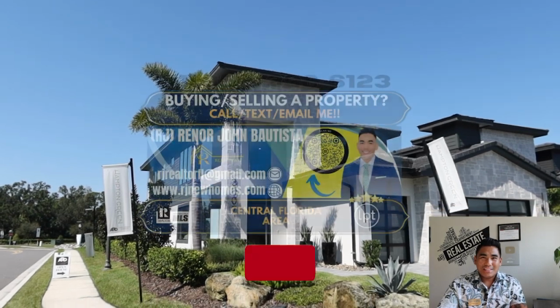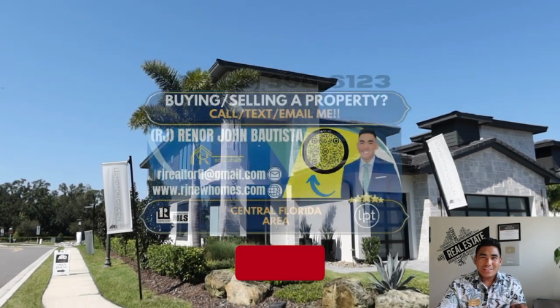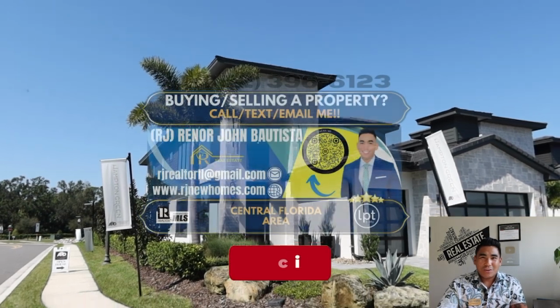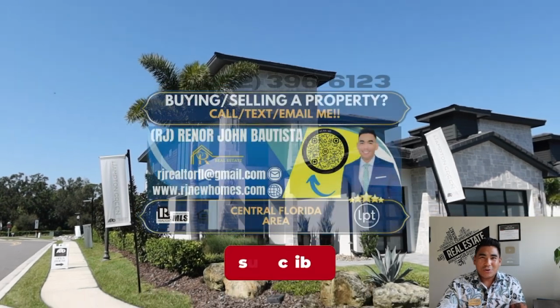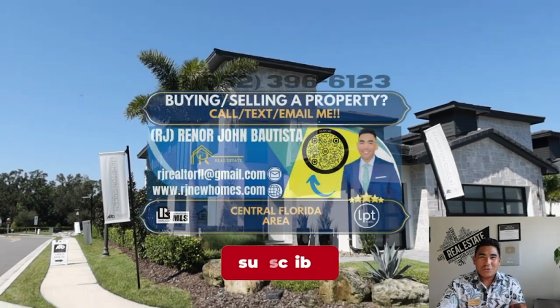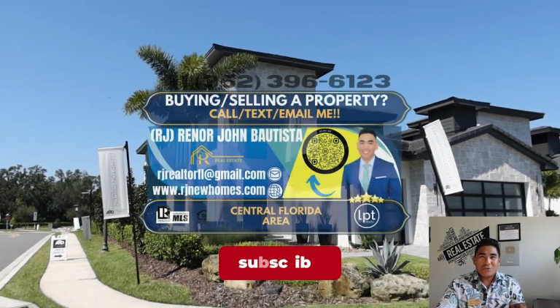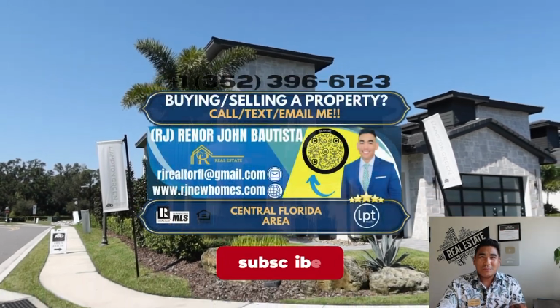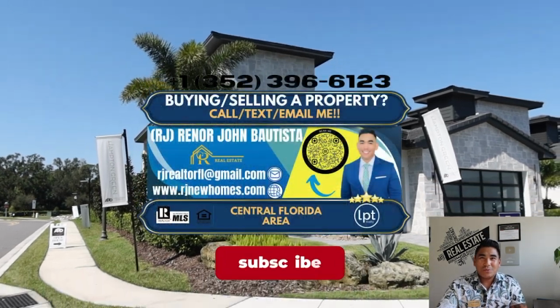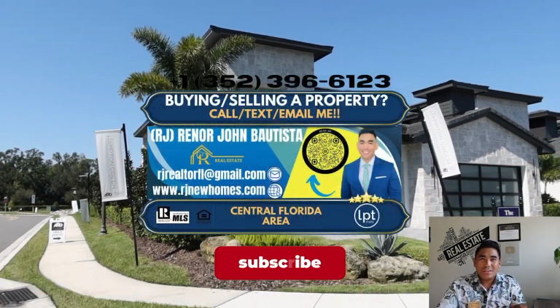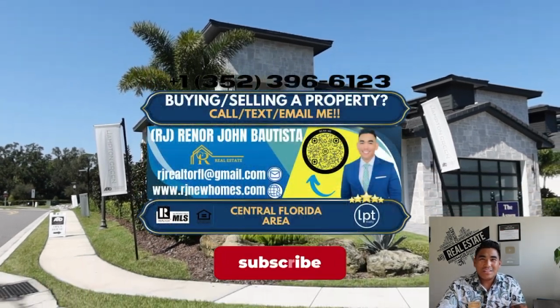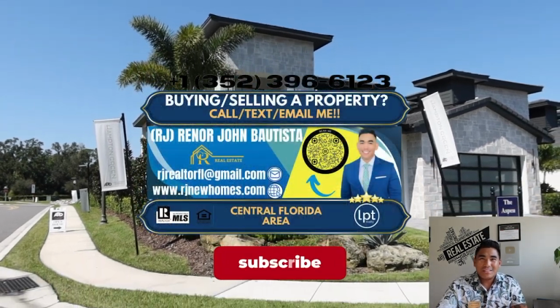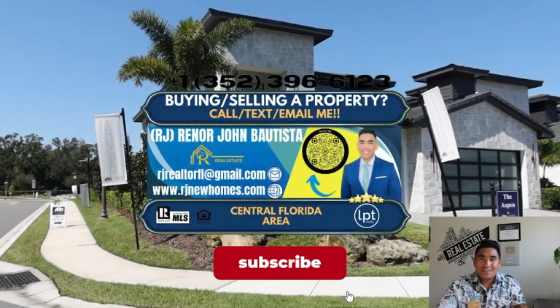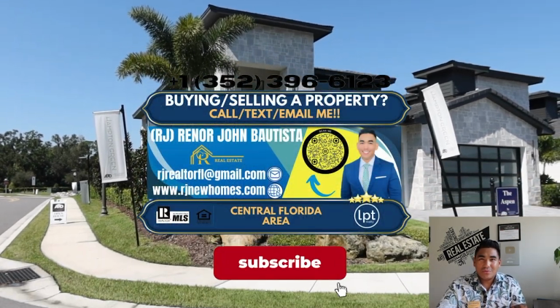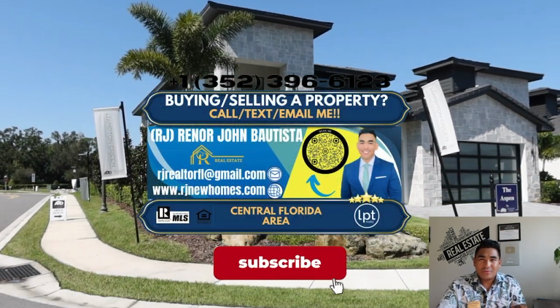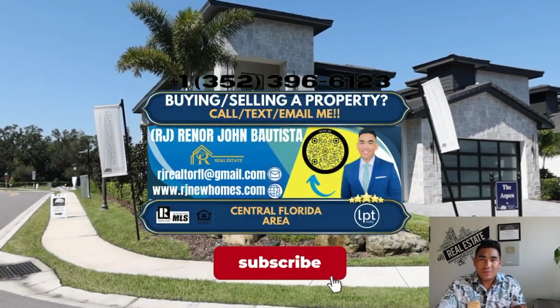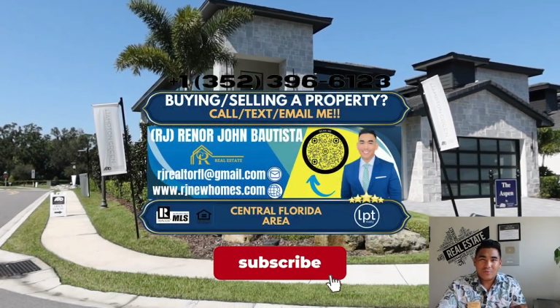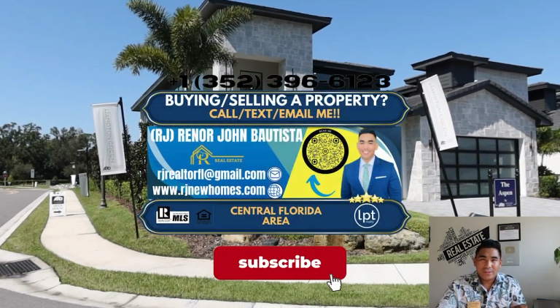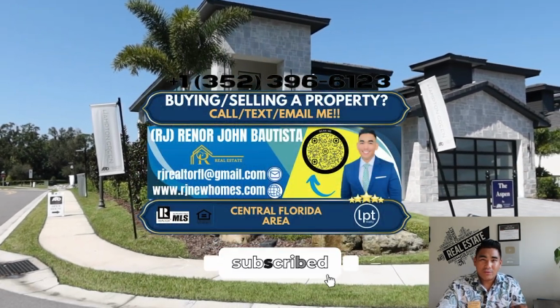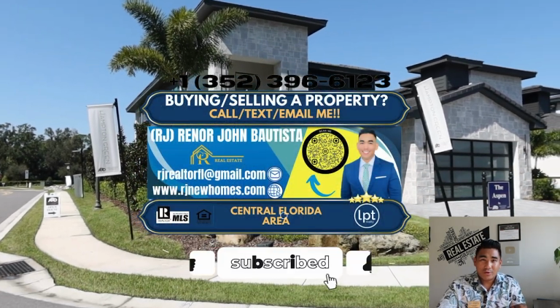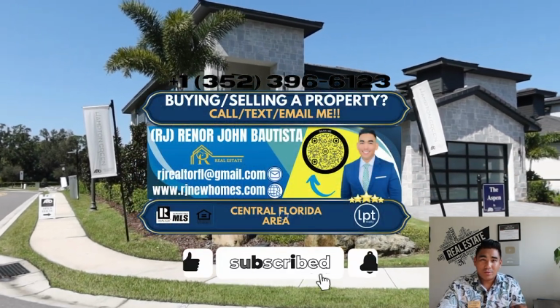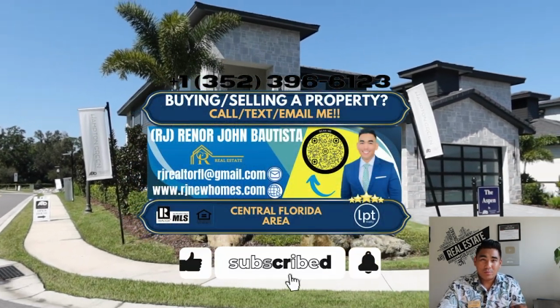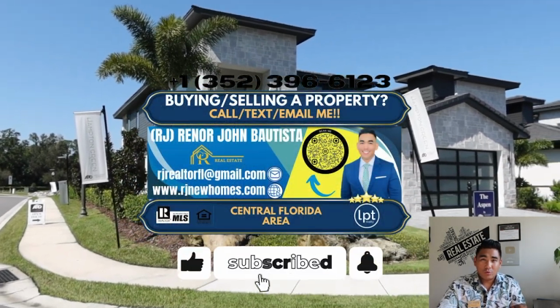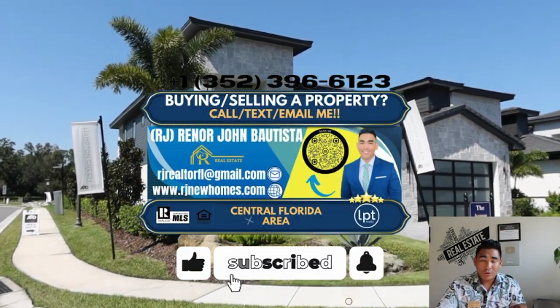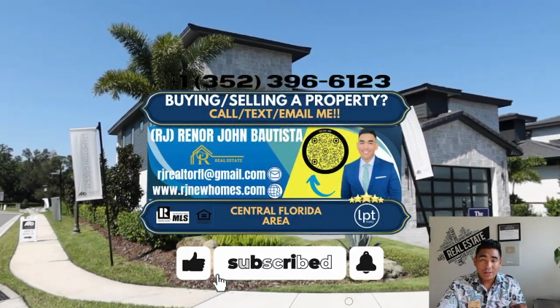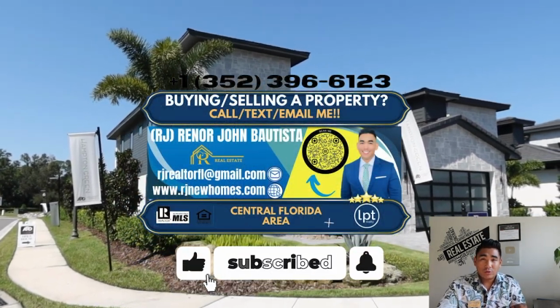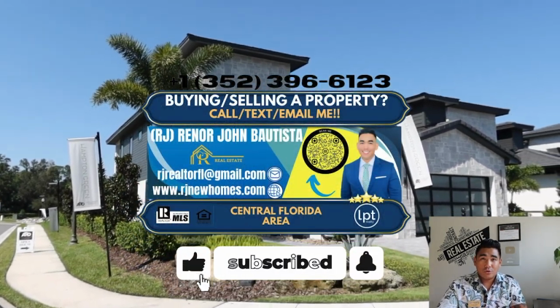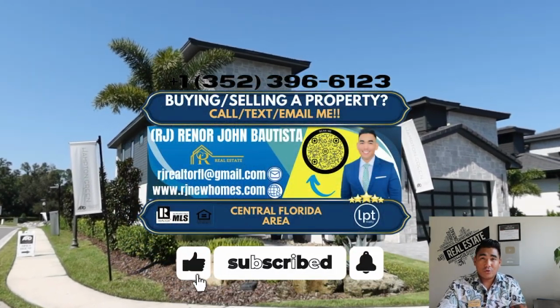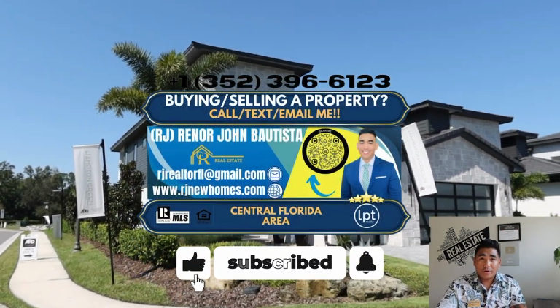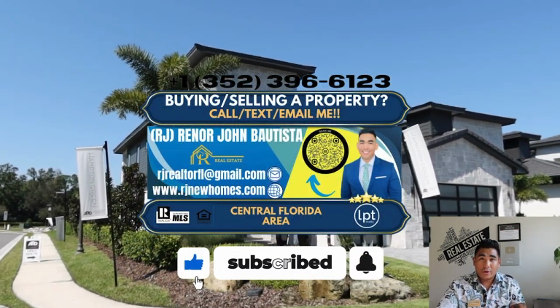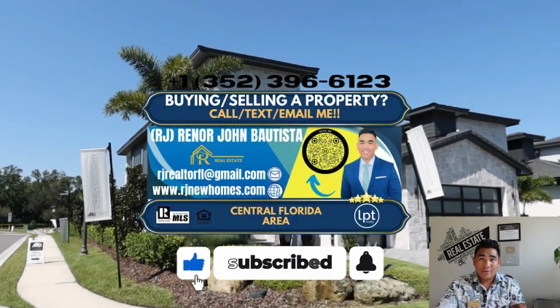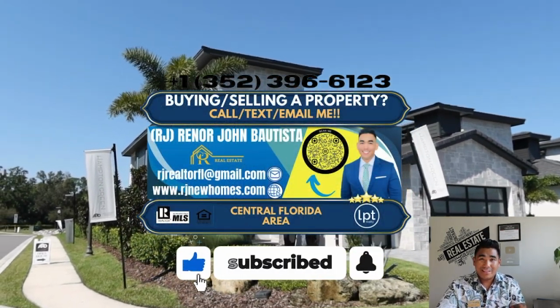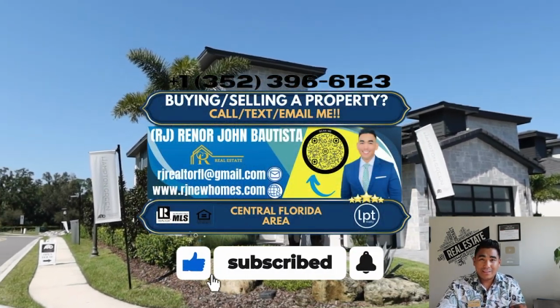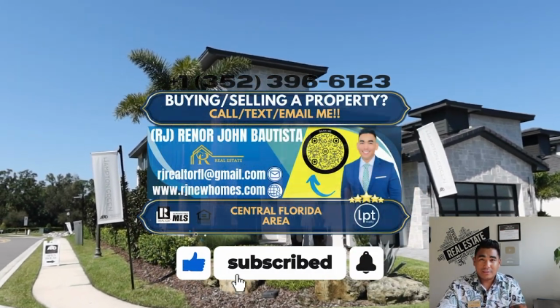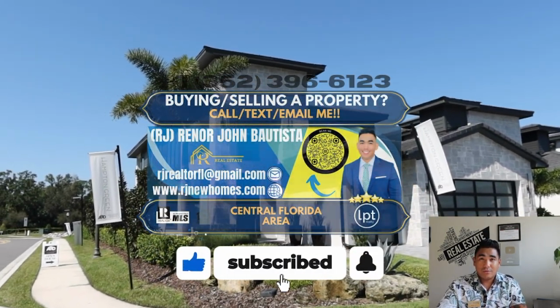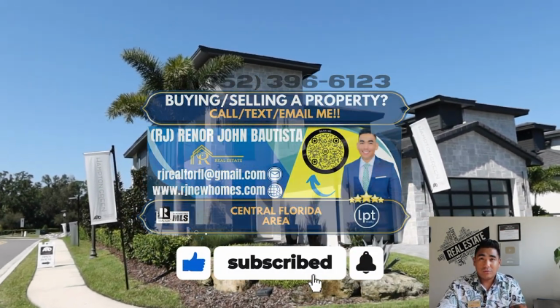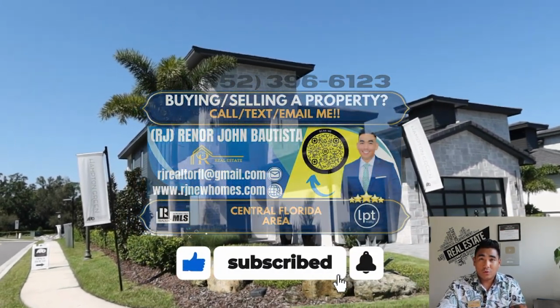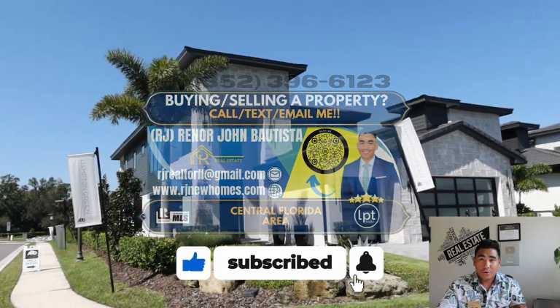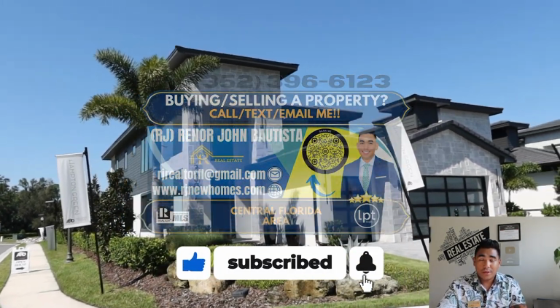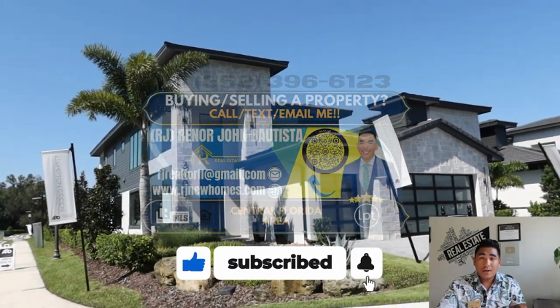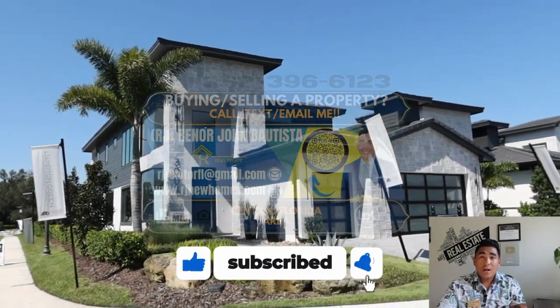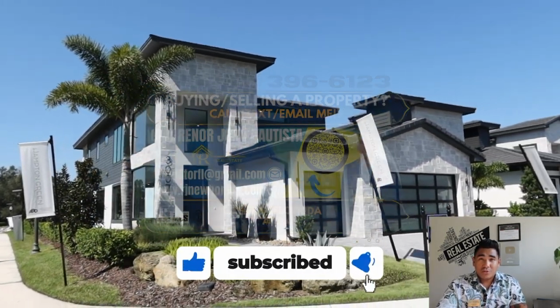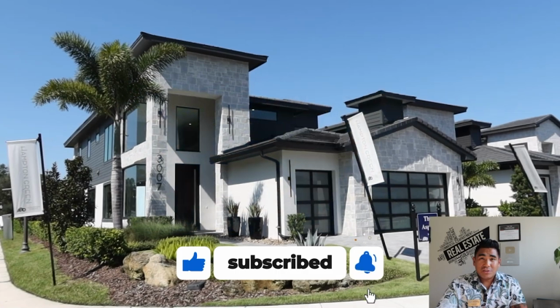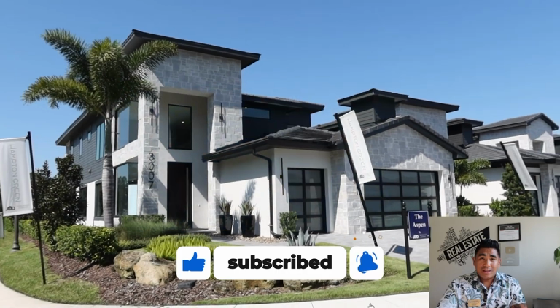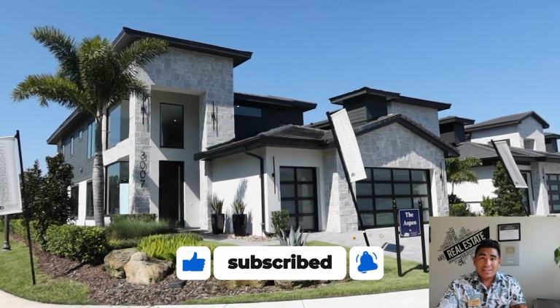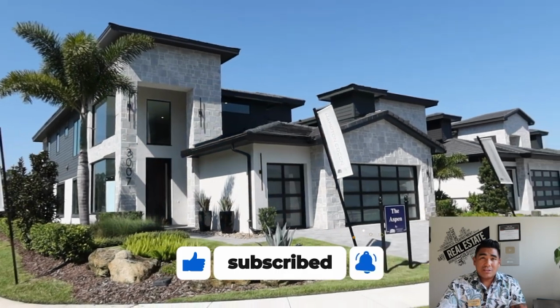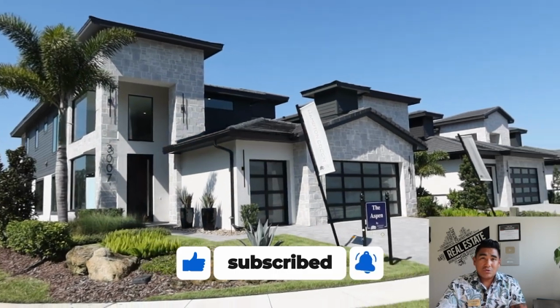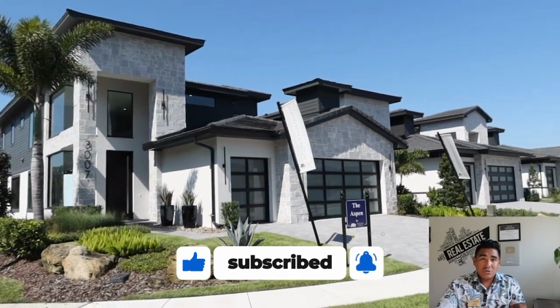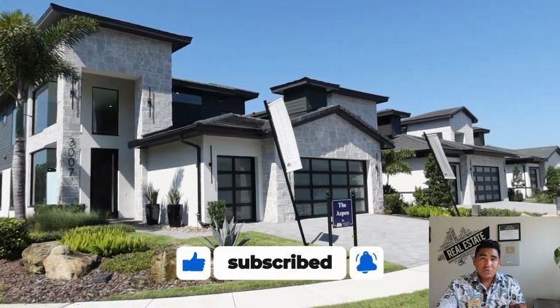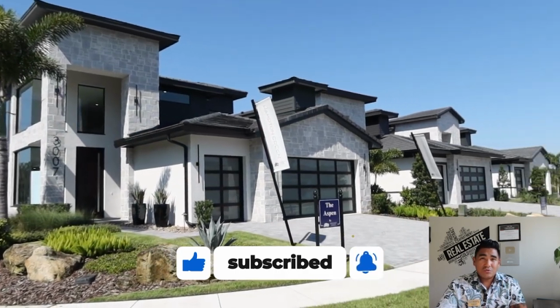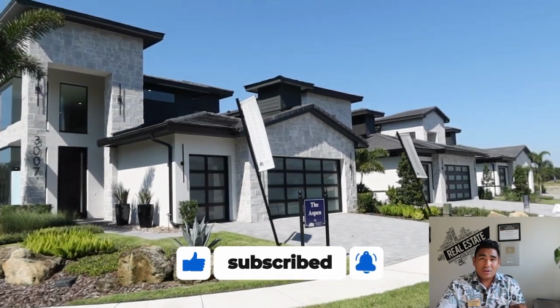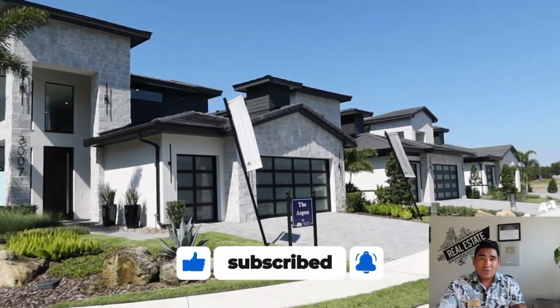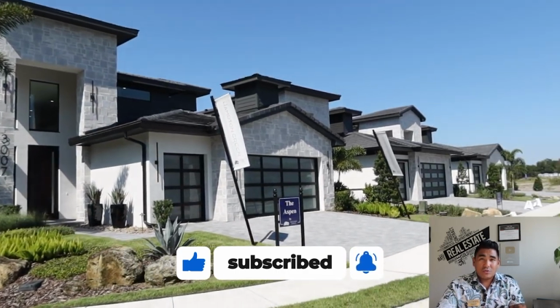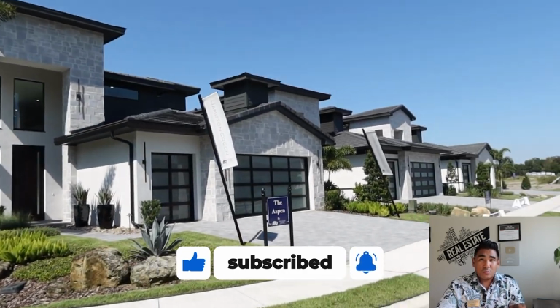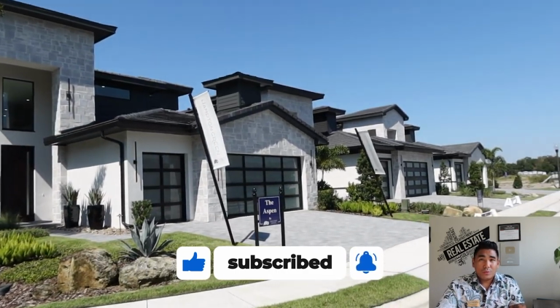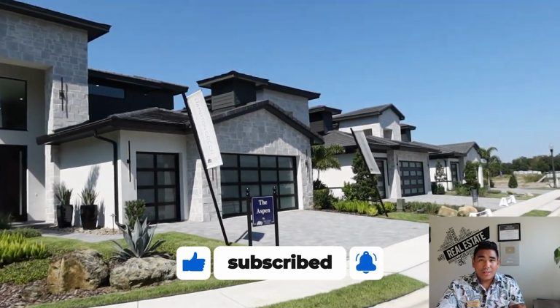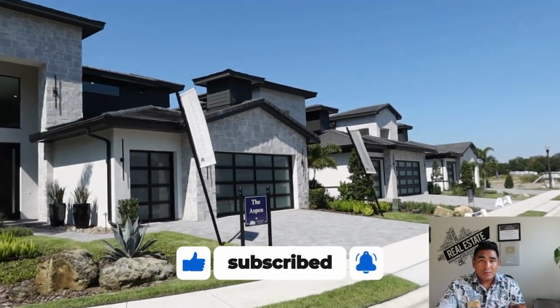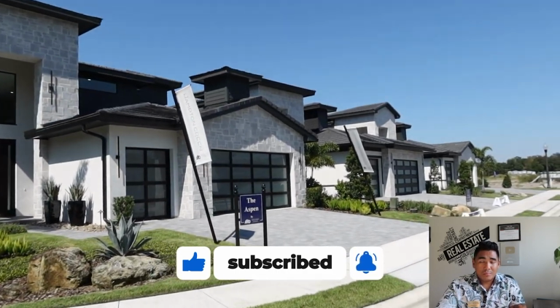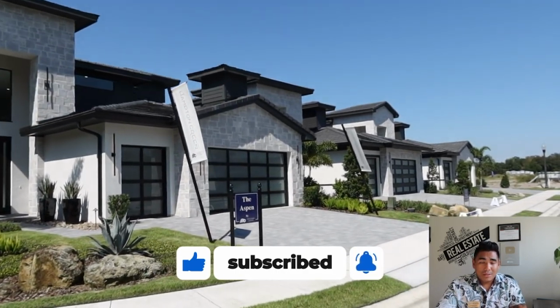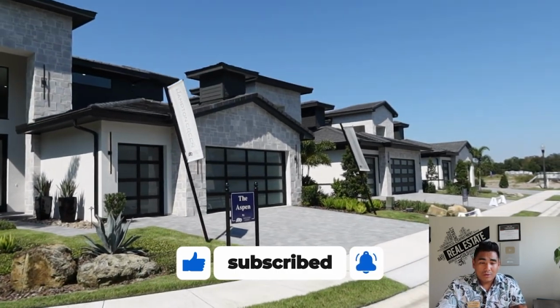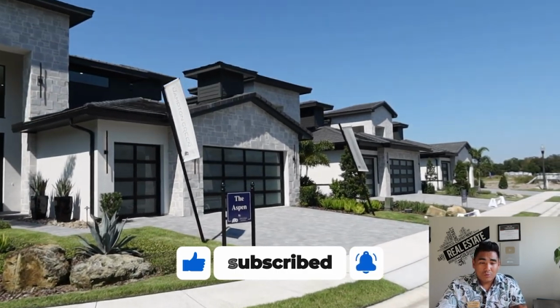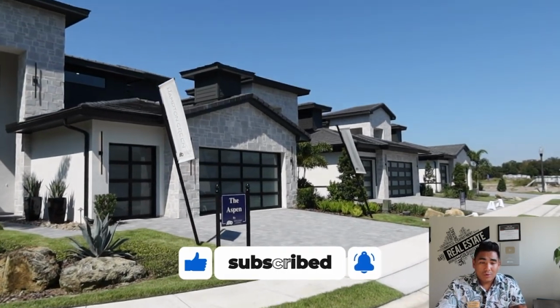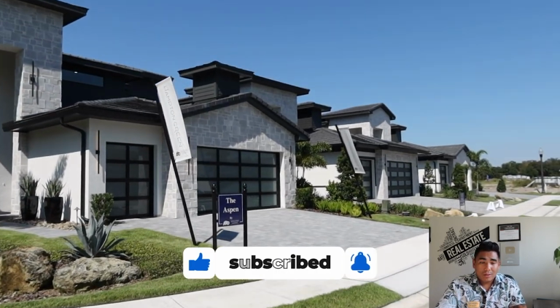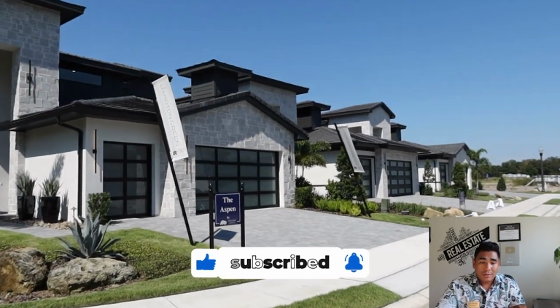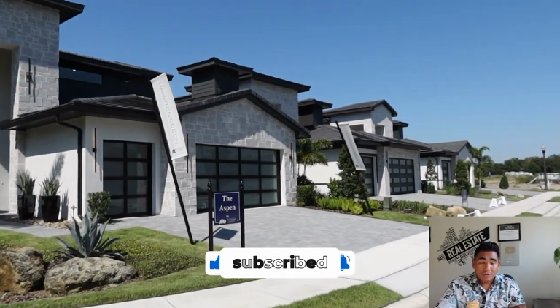This is RJ Bautista, your favorite incredible realtor here in Central Florida, specializing in new construction with LPD Realty.